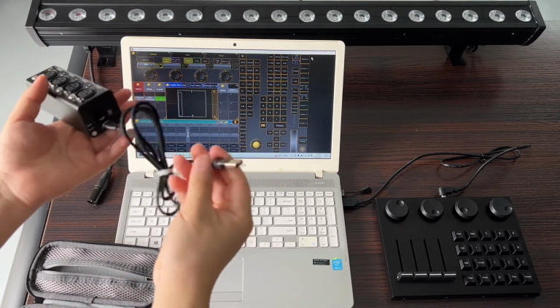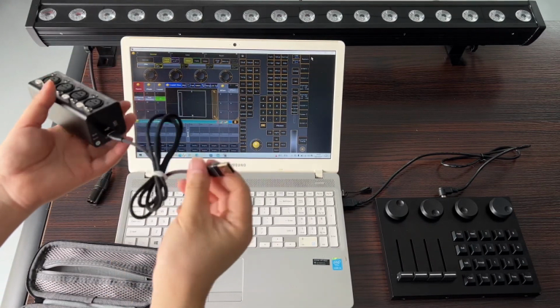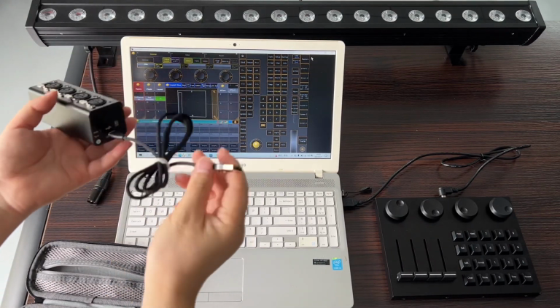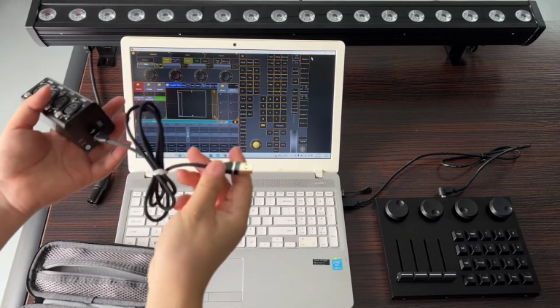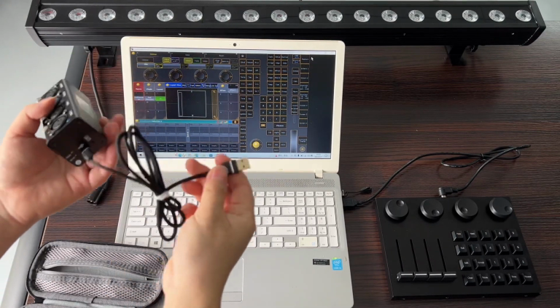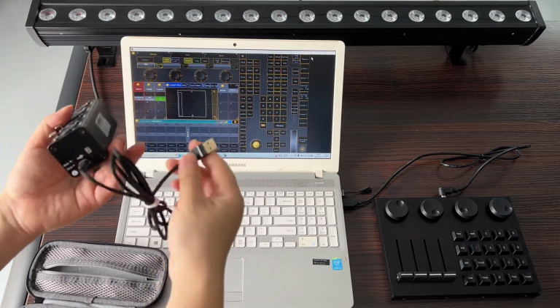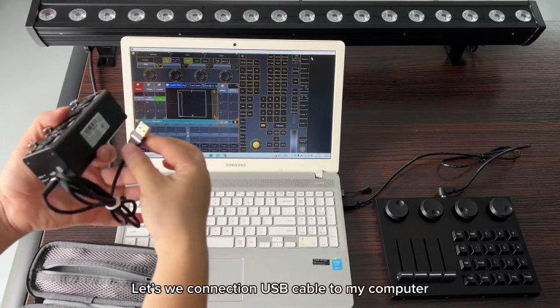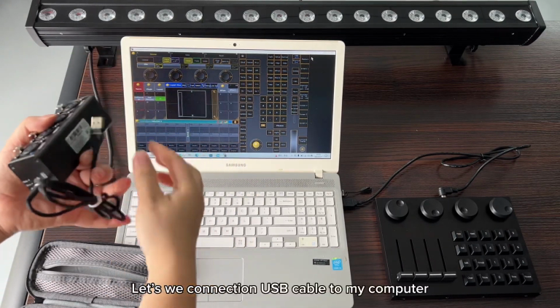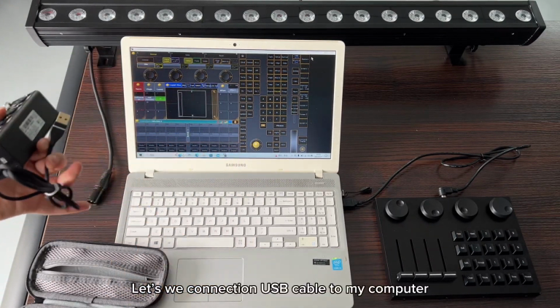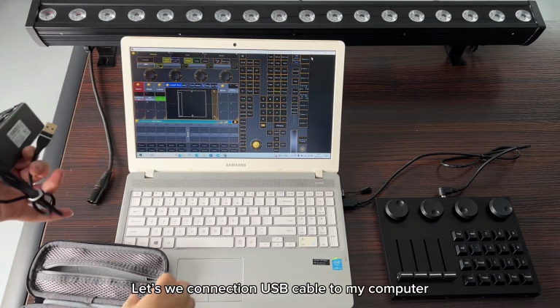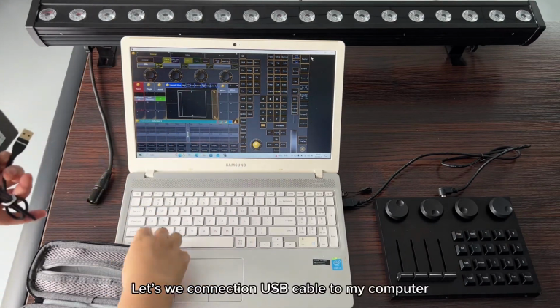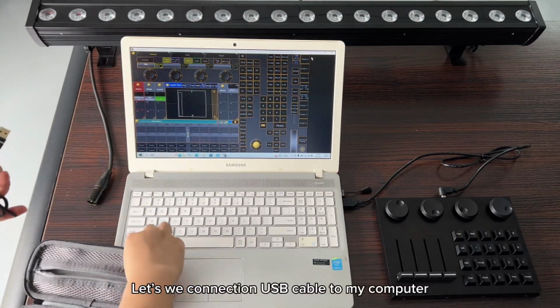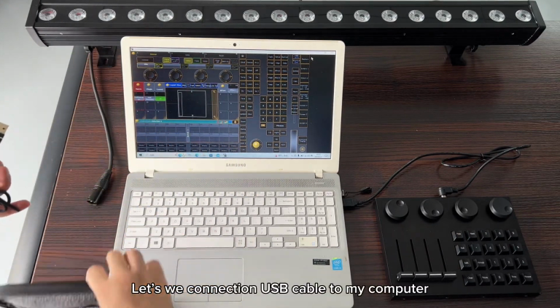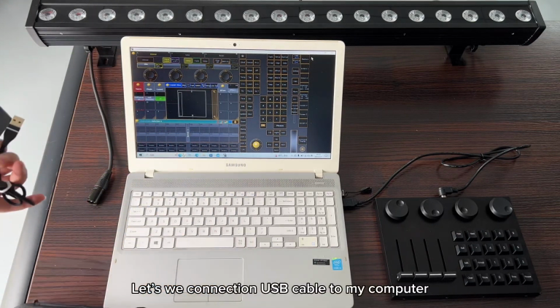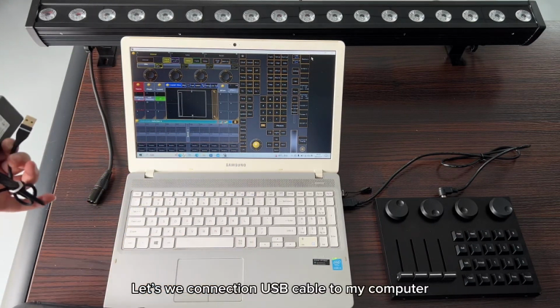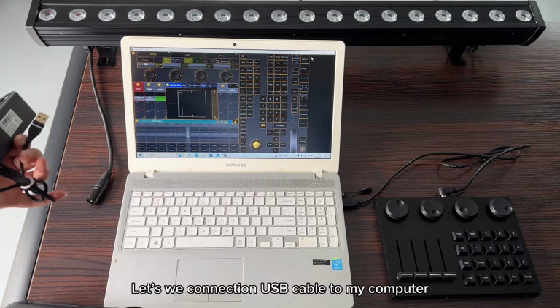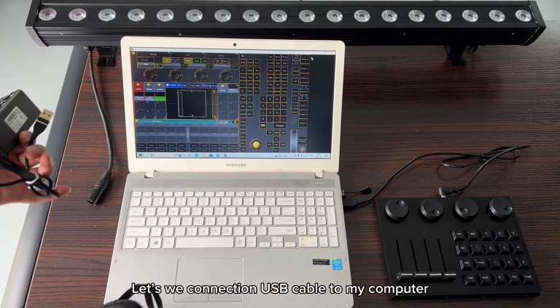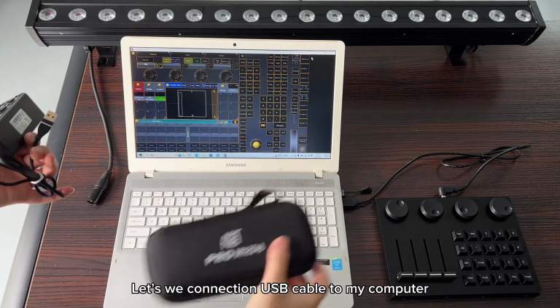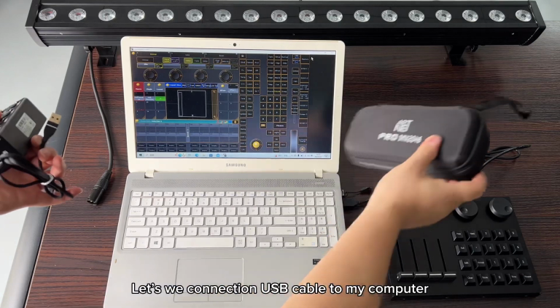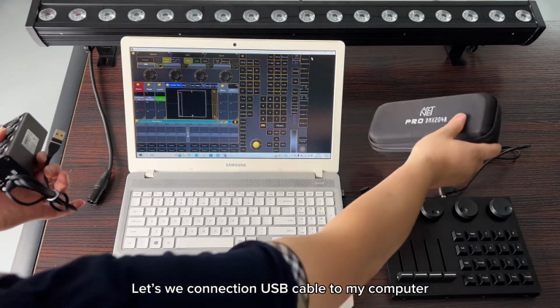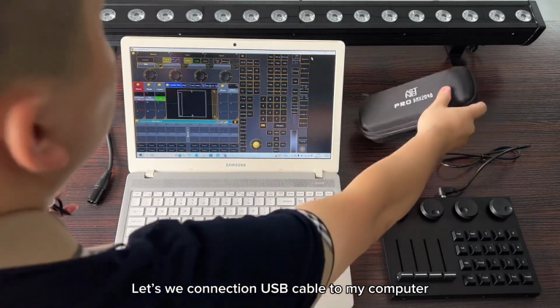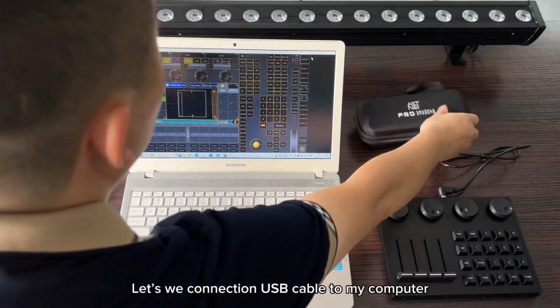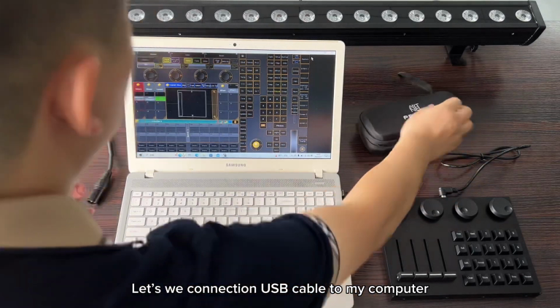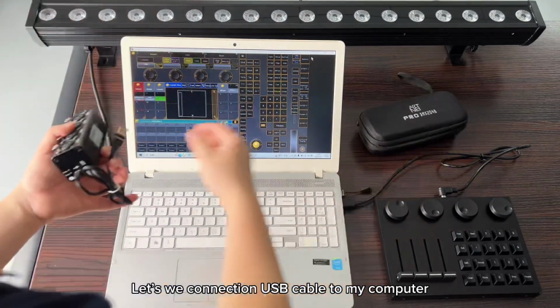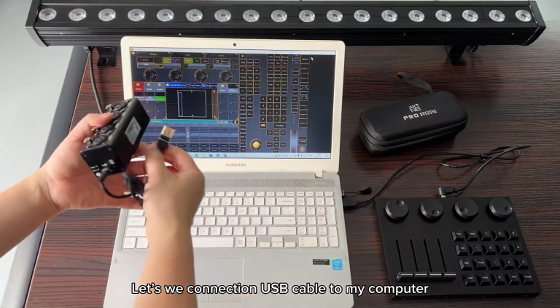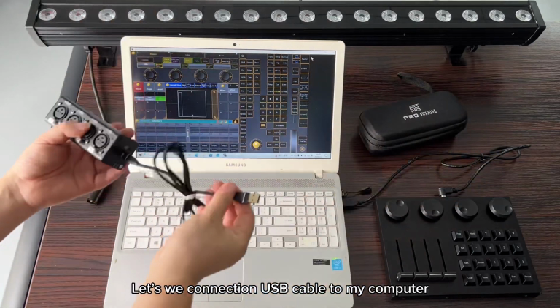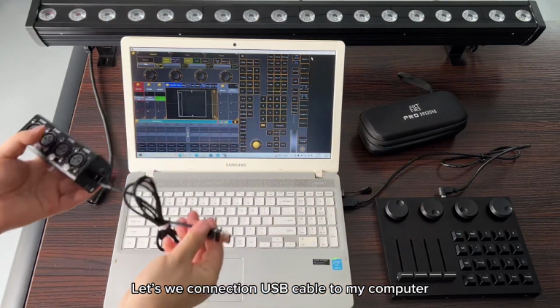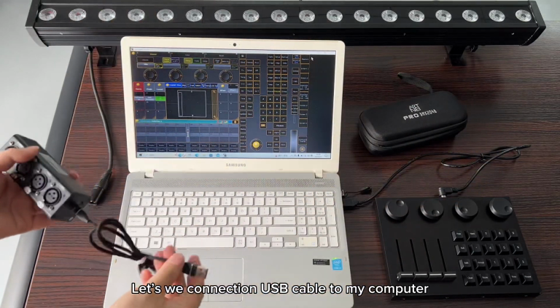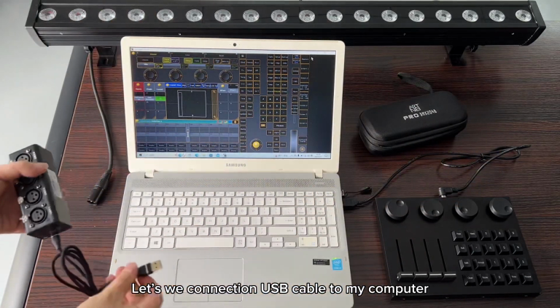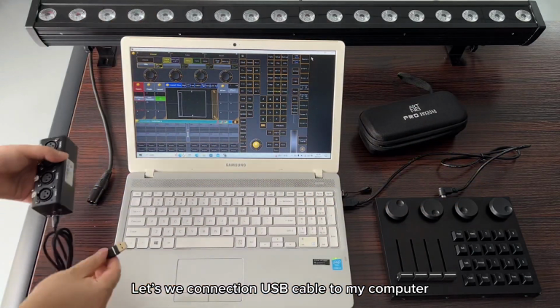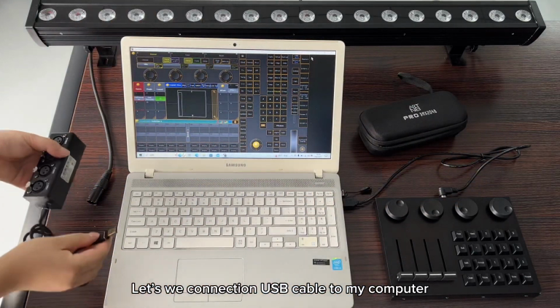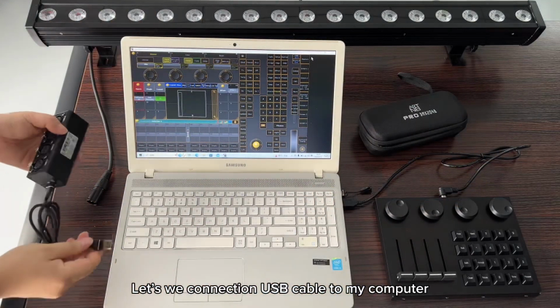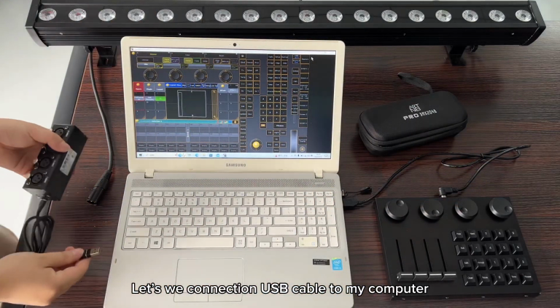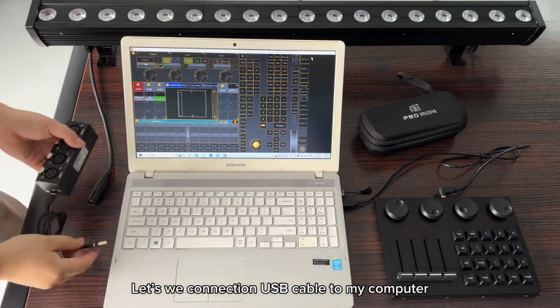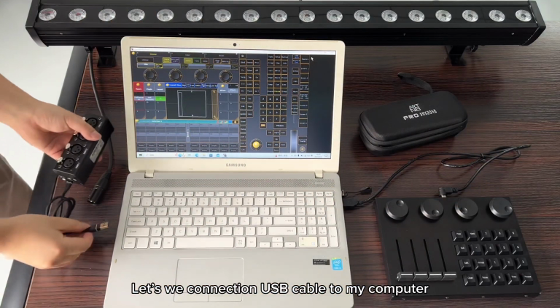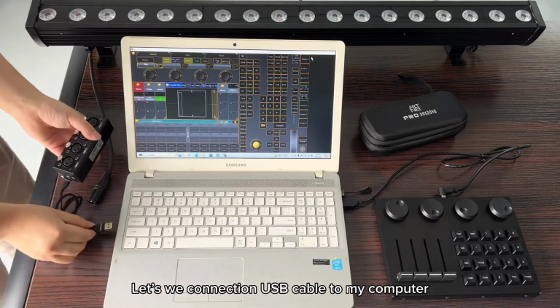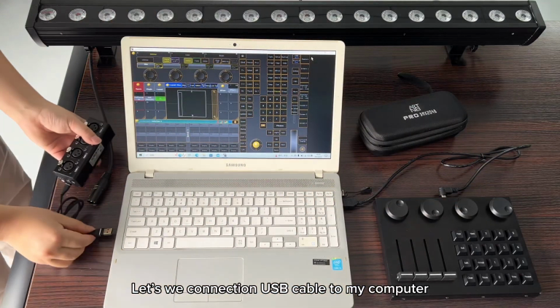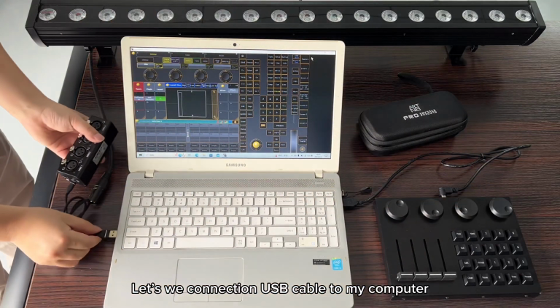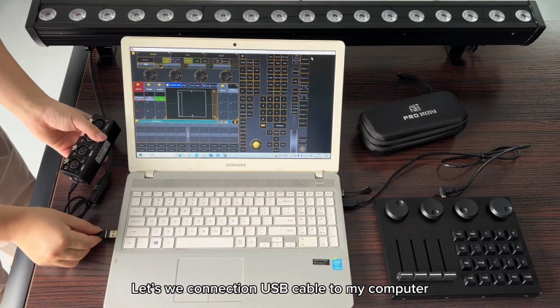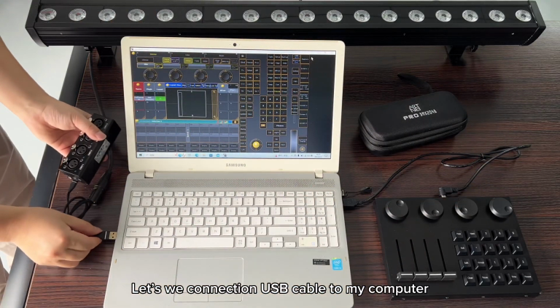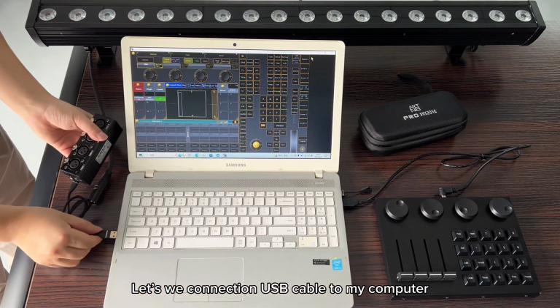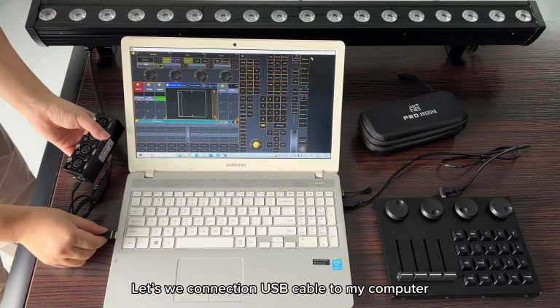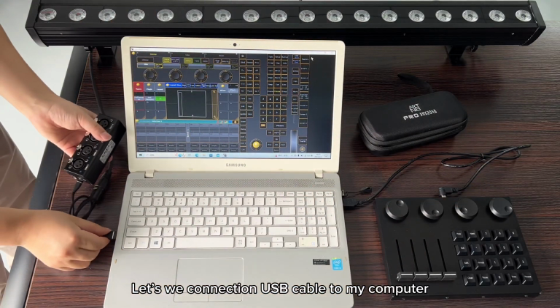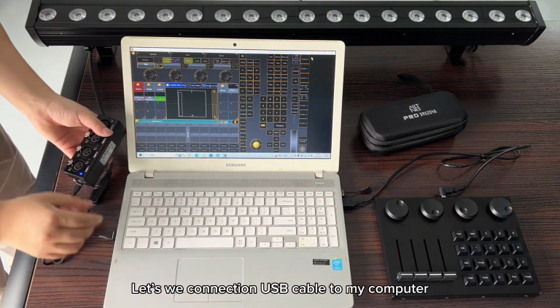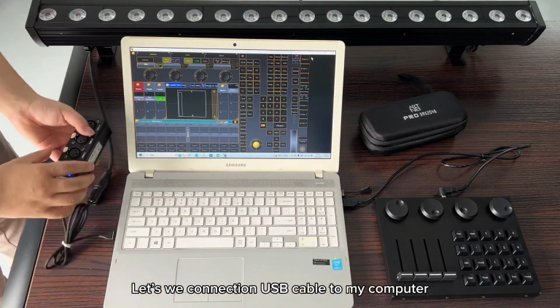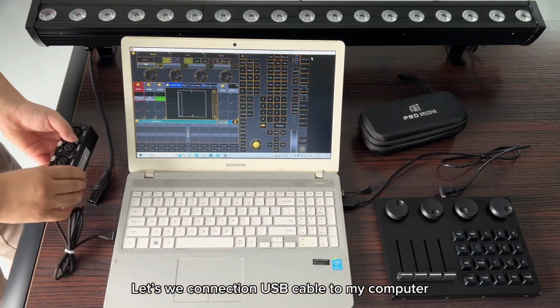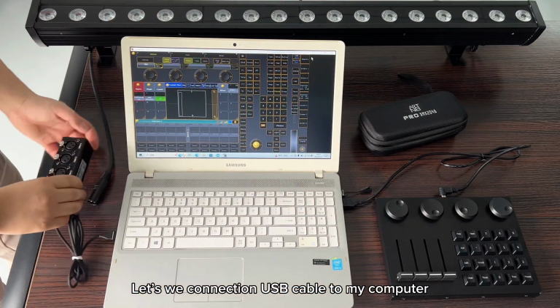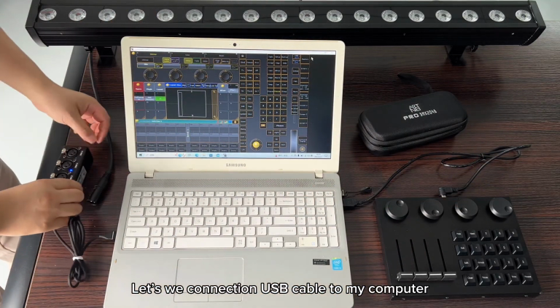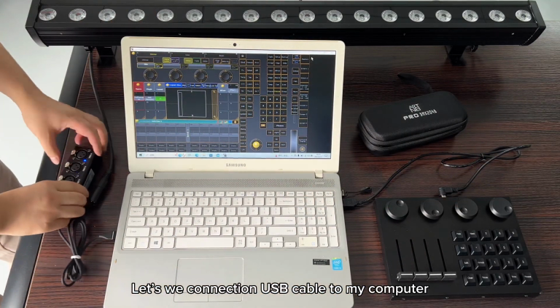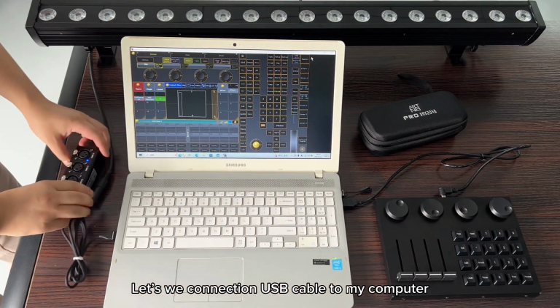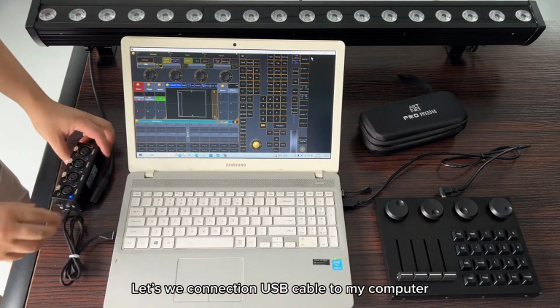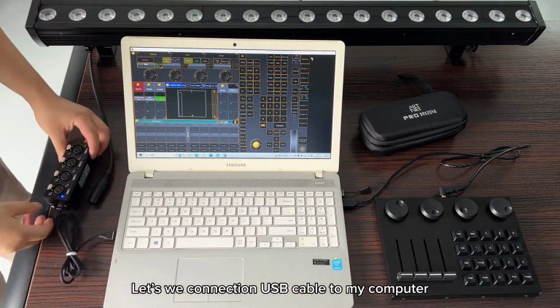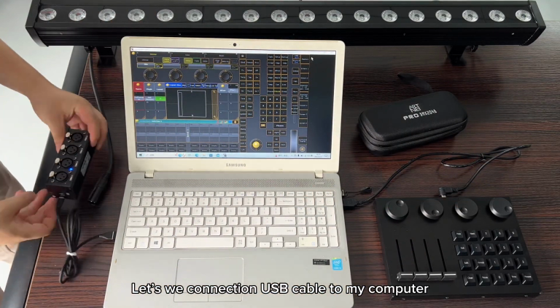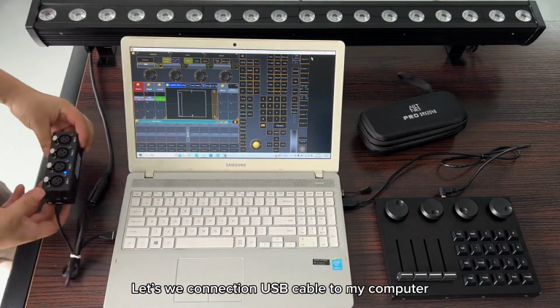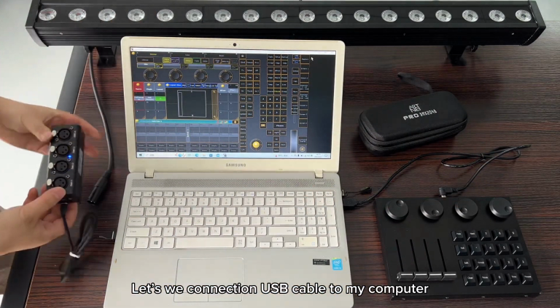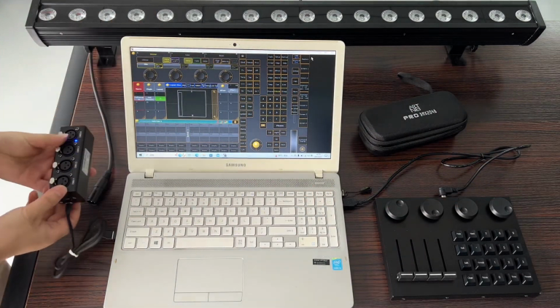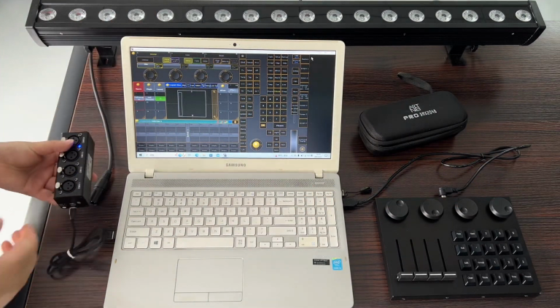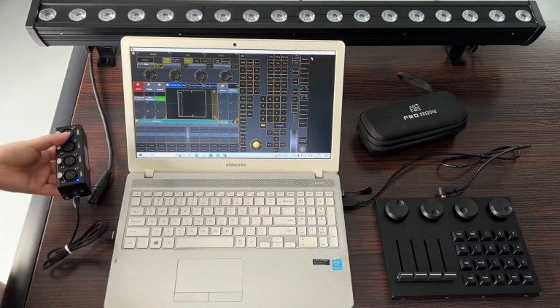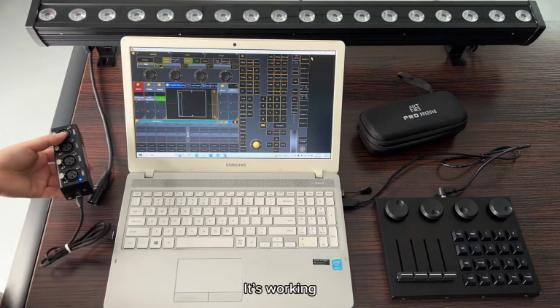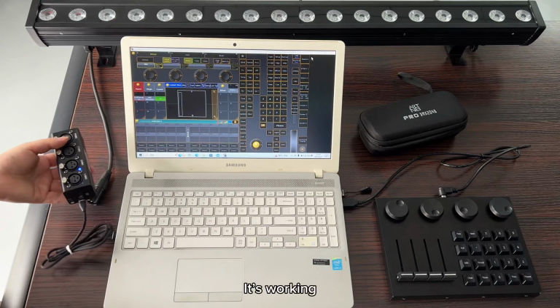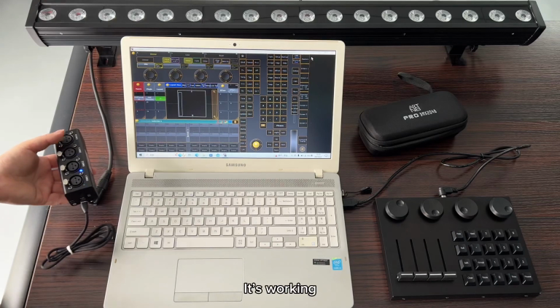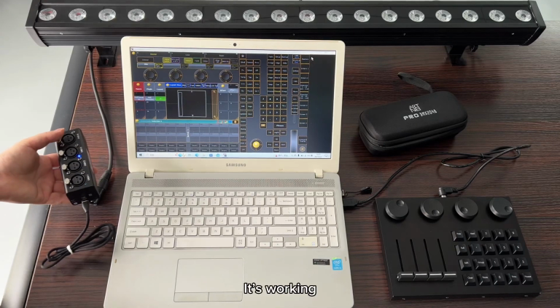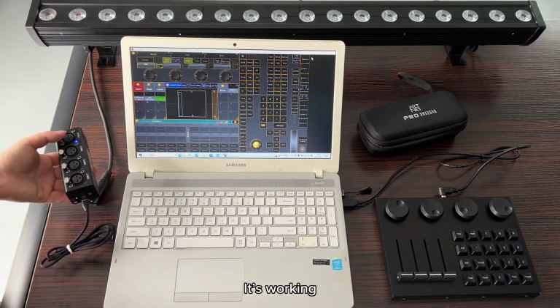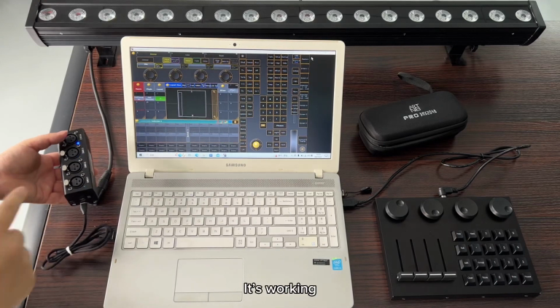Let's connect the USB cable to my computer. It's working.